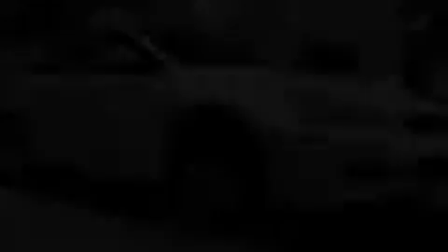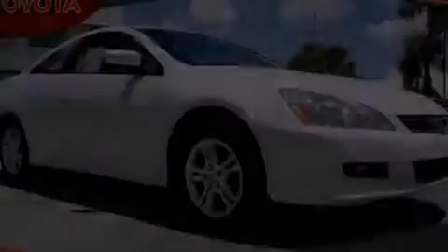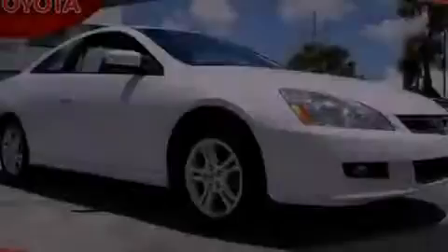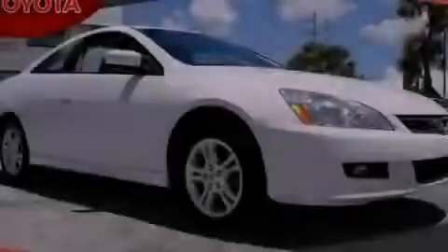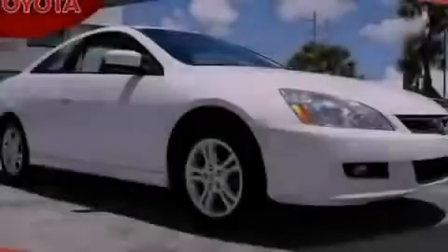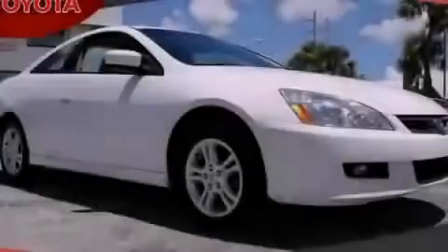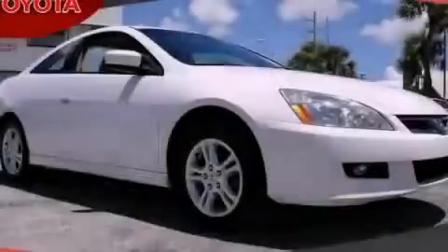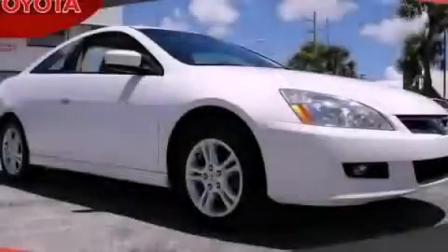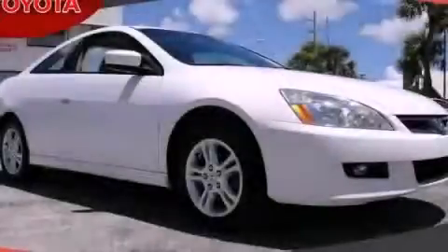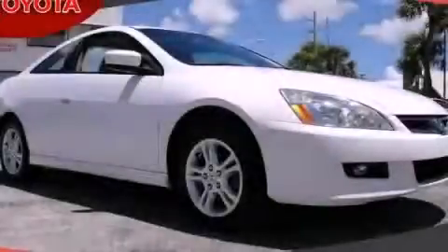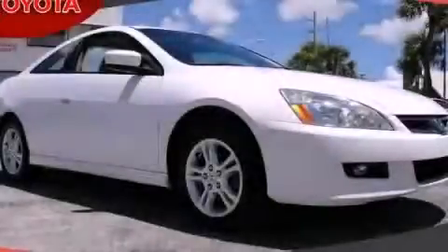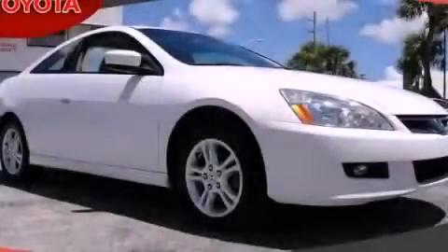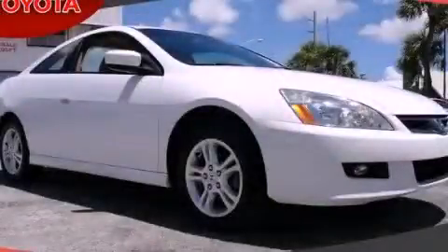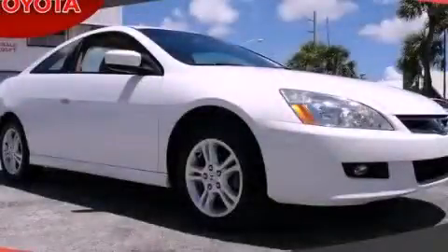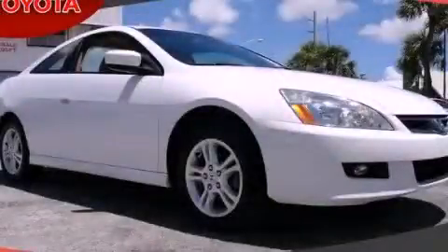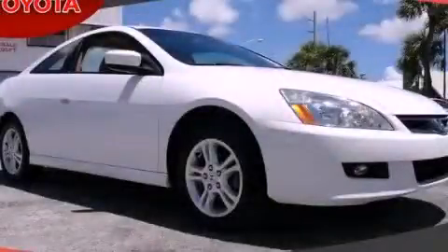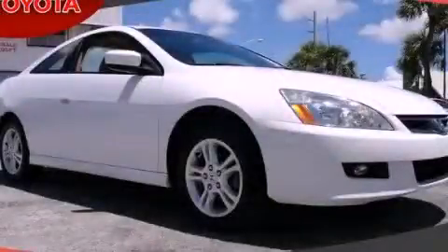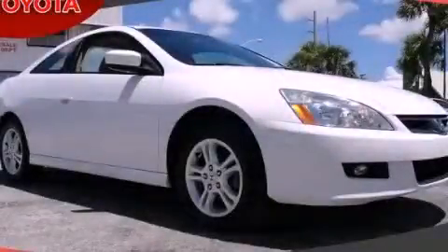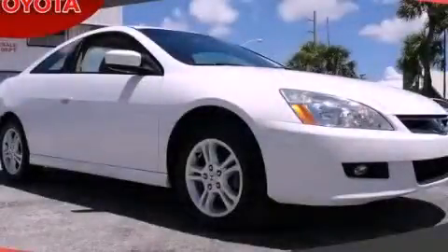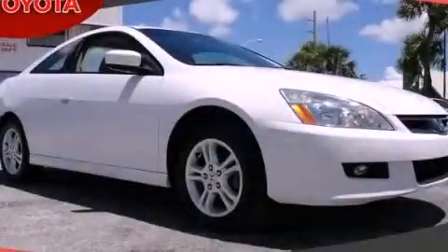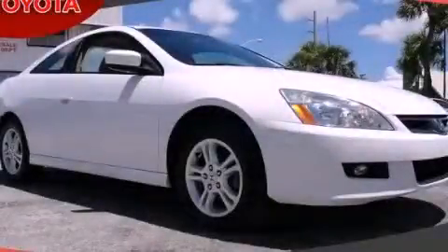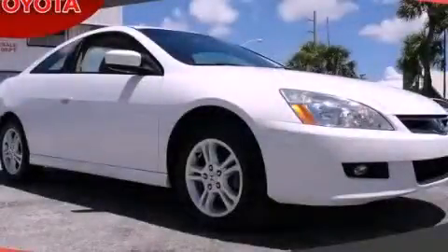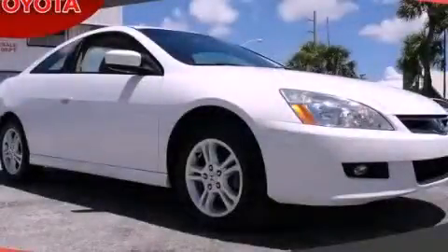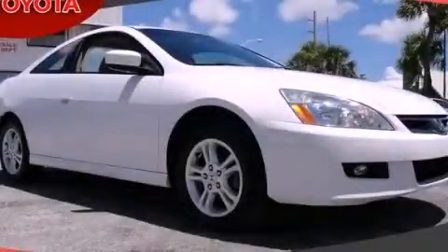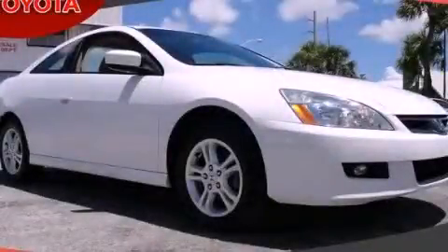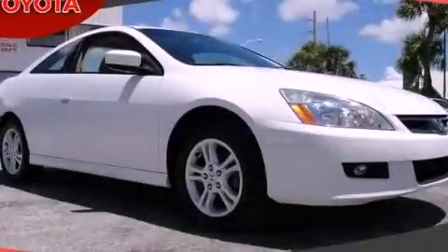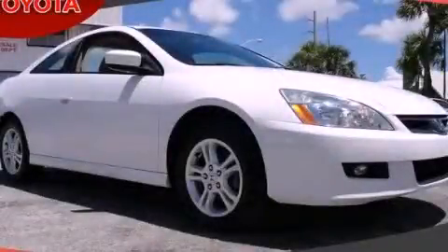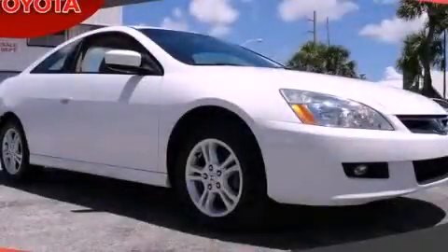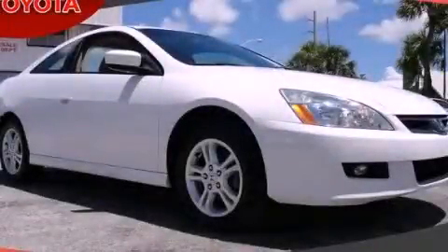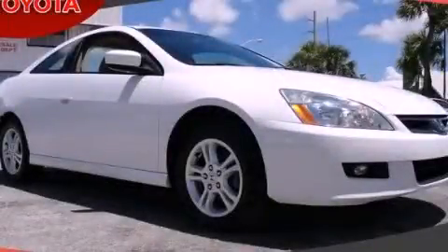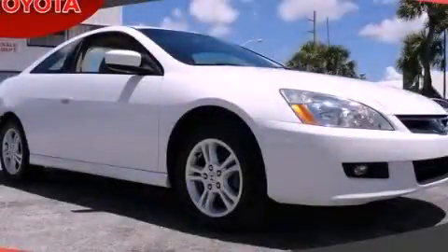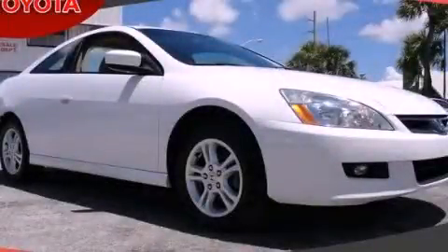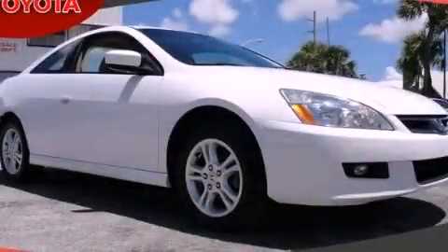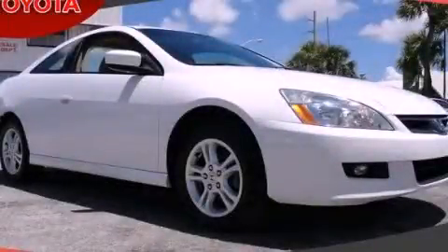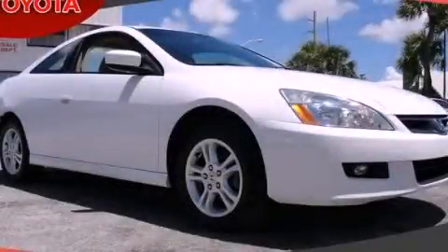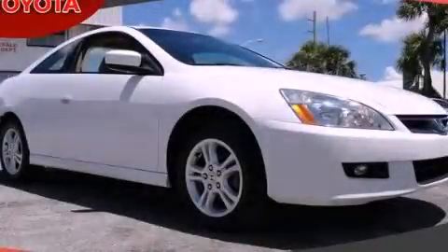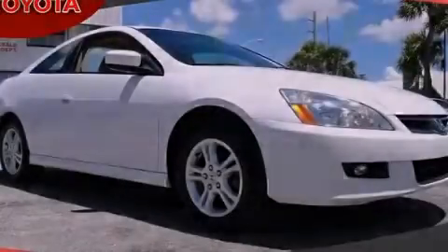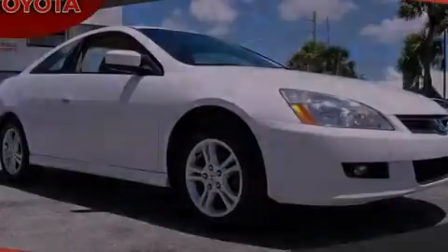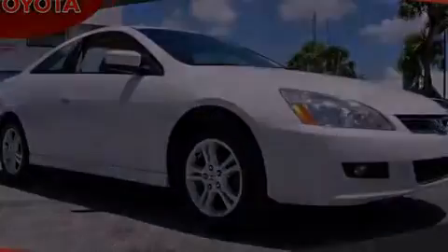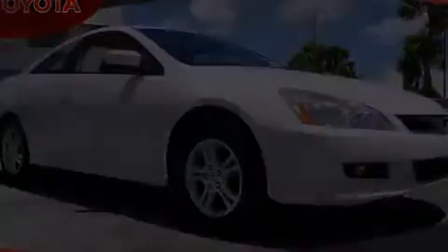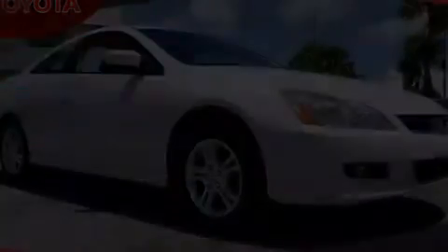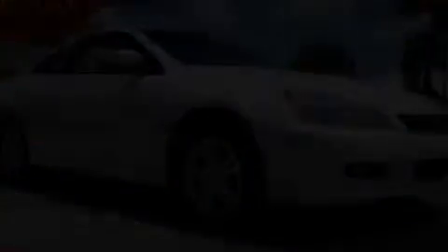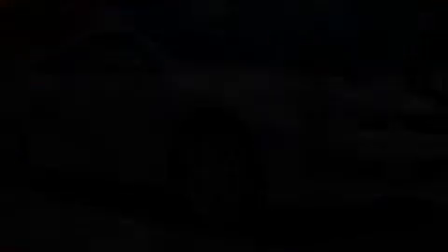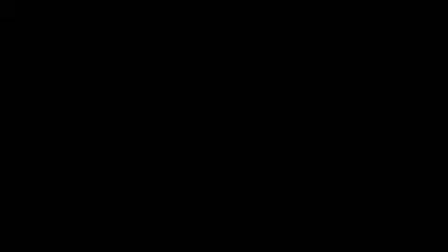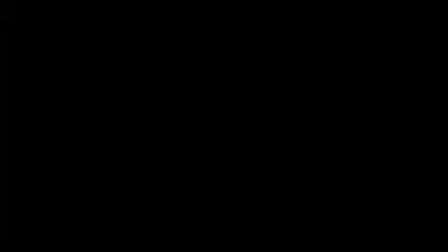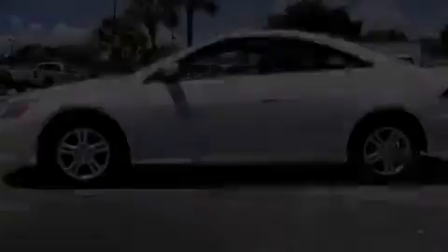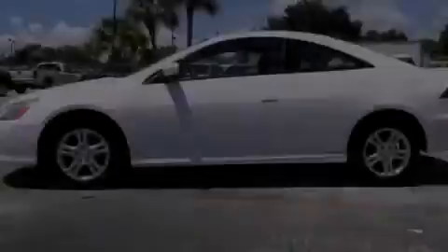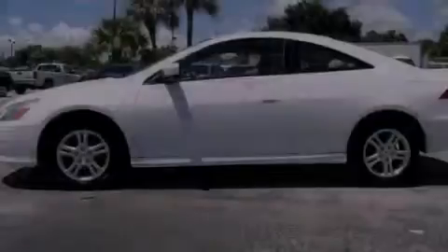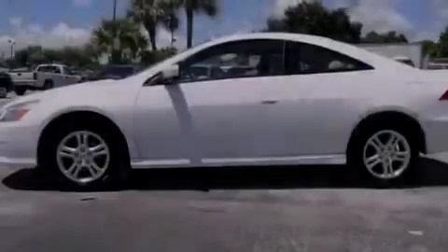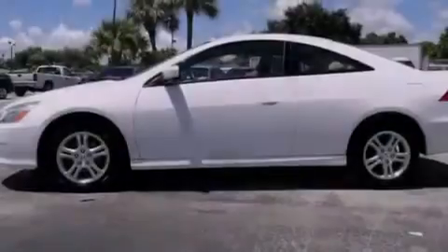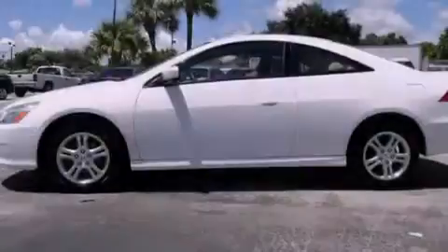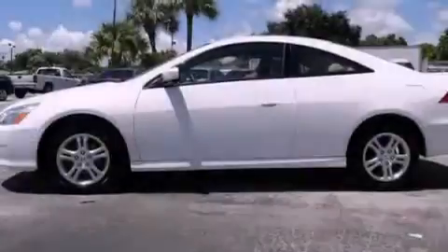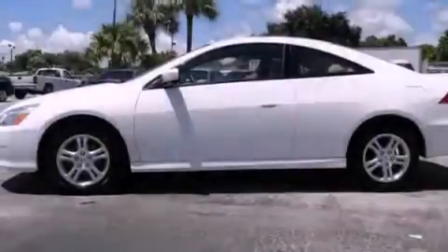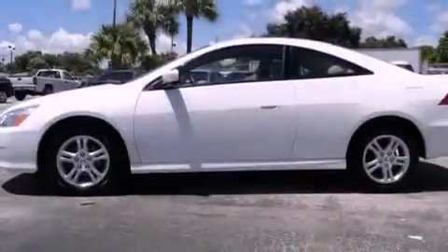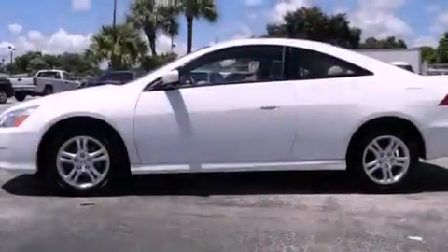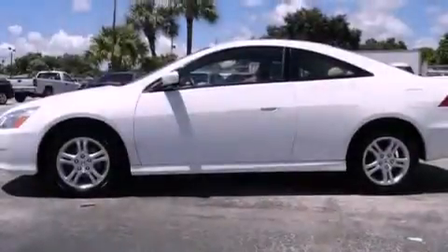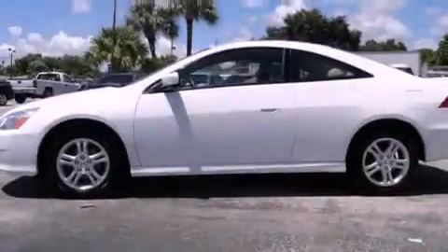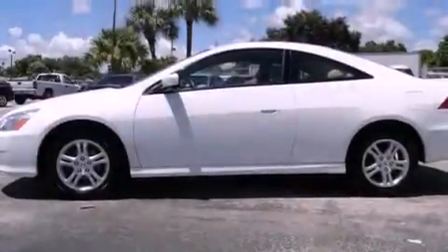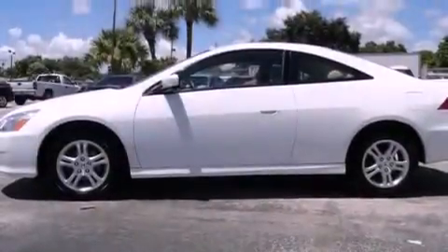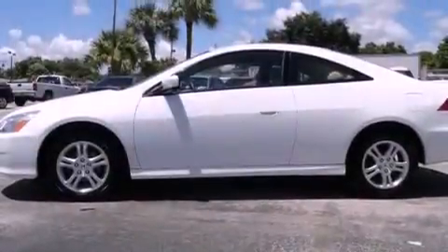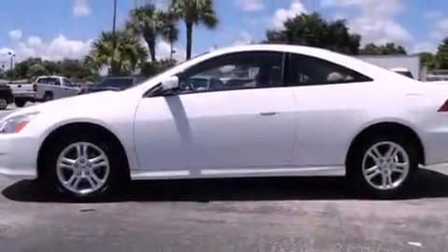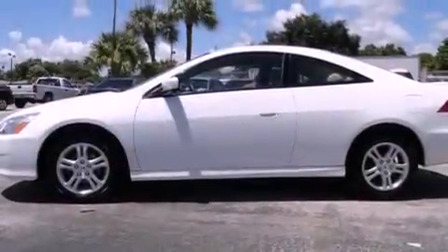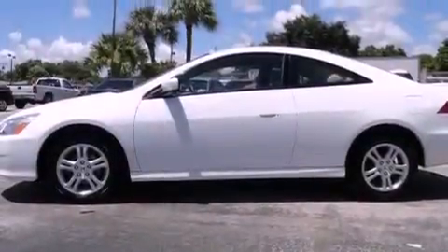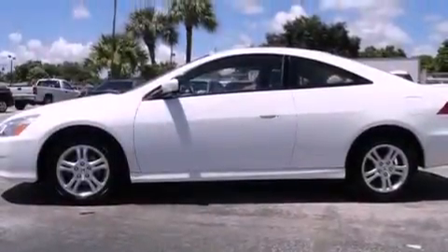This is a 2007 Honda Accord. It has a four-cylinder engine and an automatic transmission.